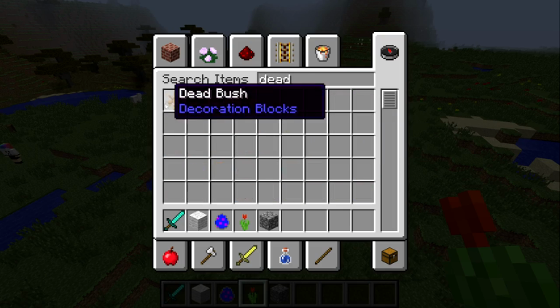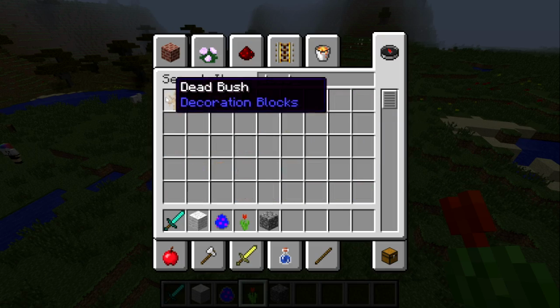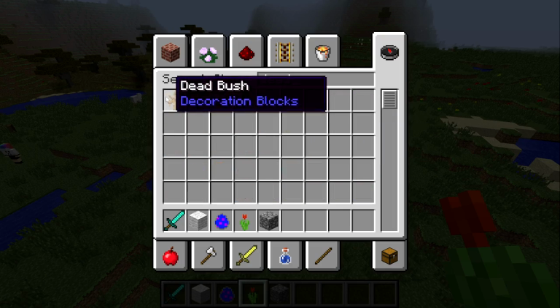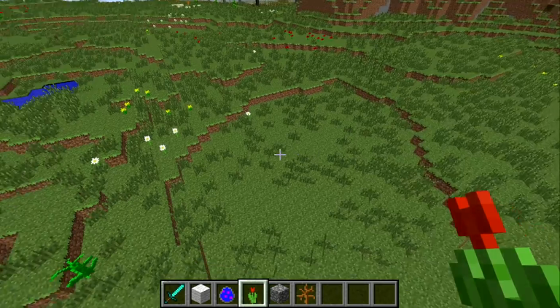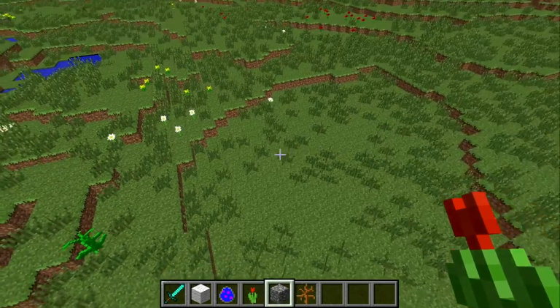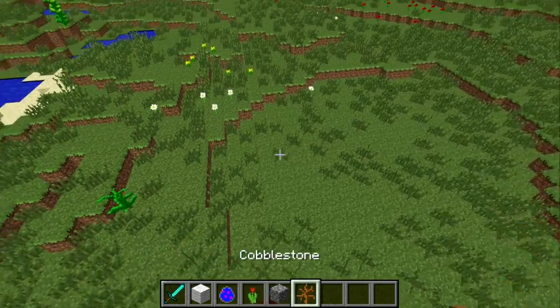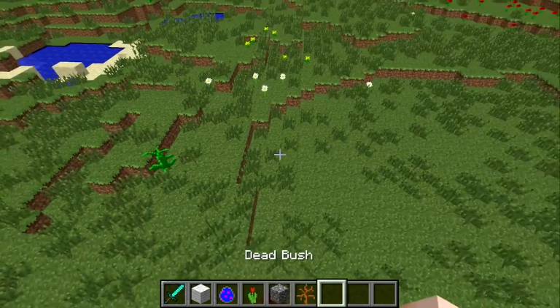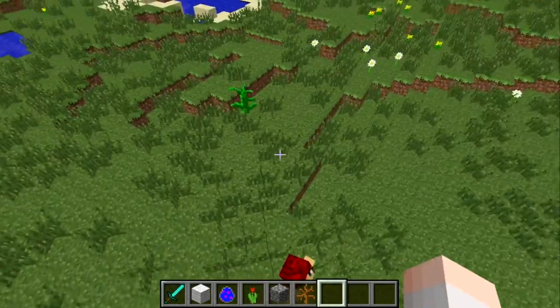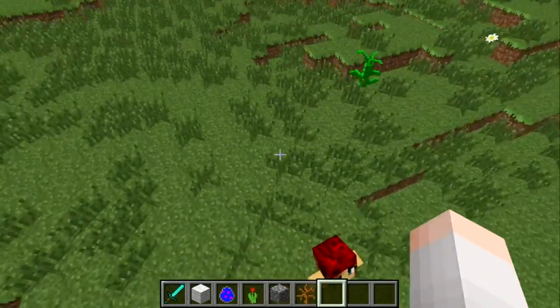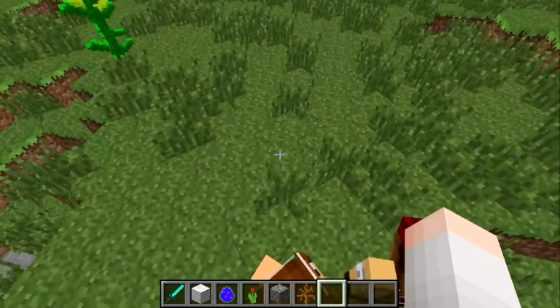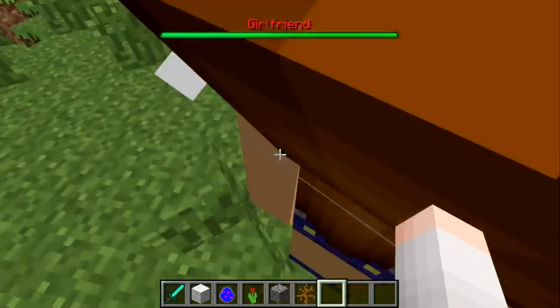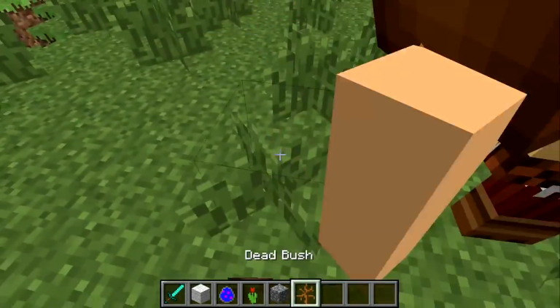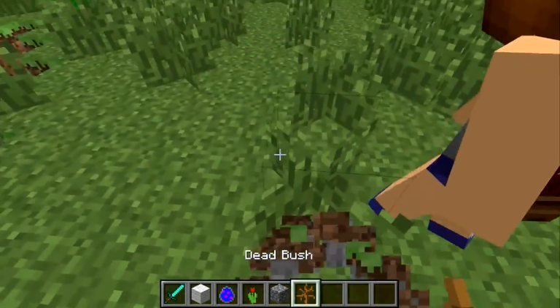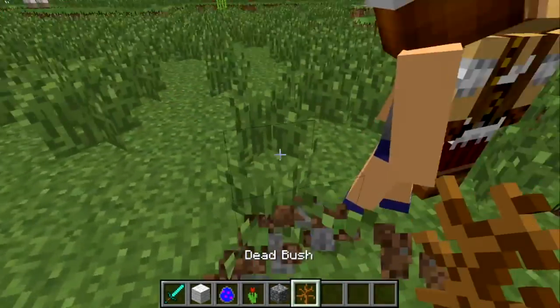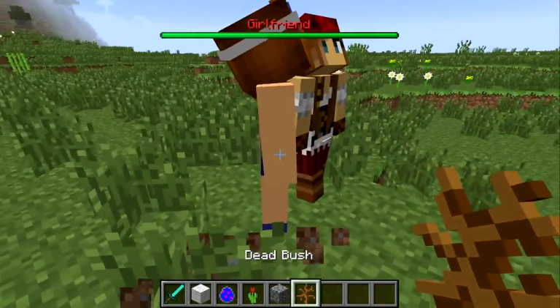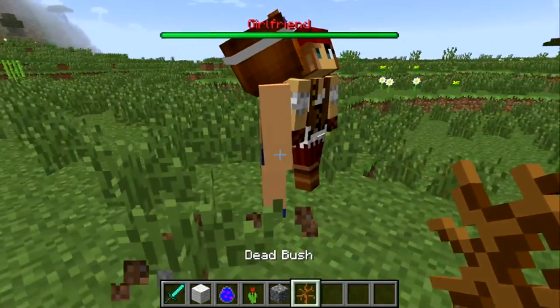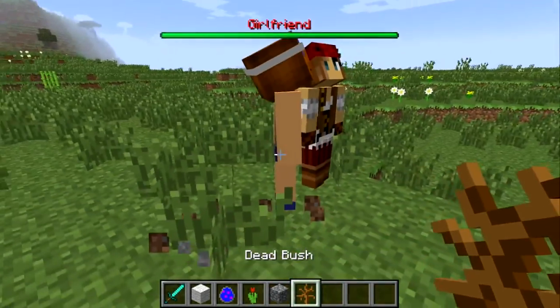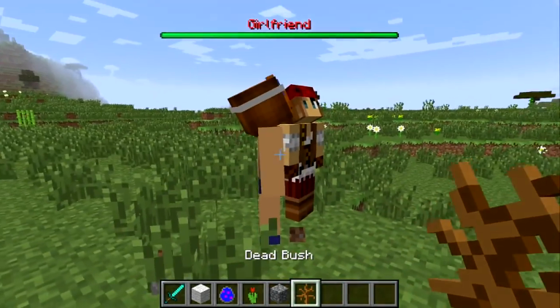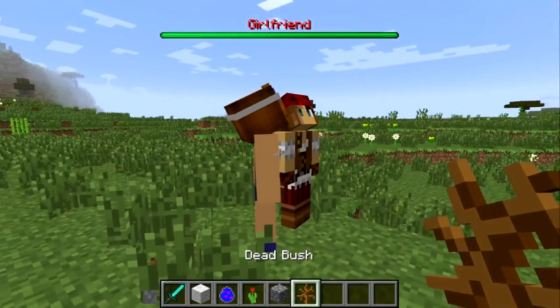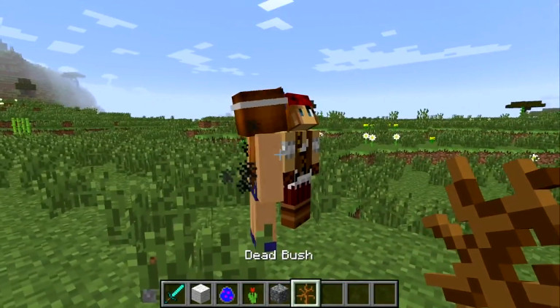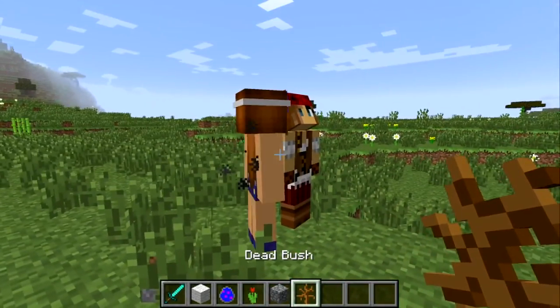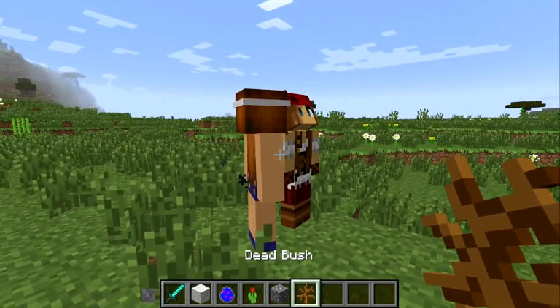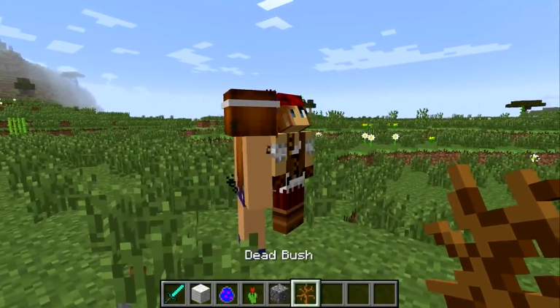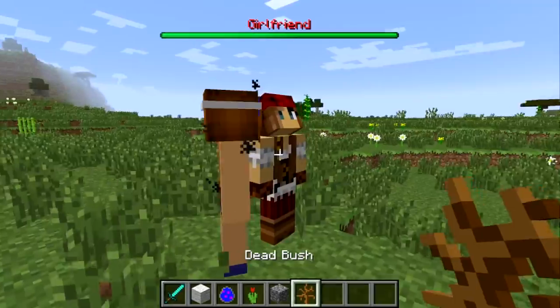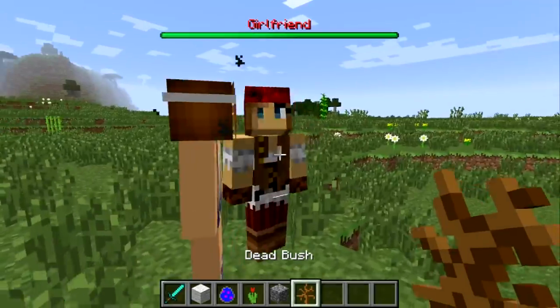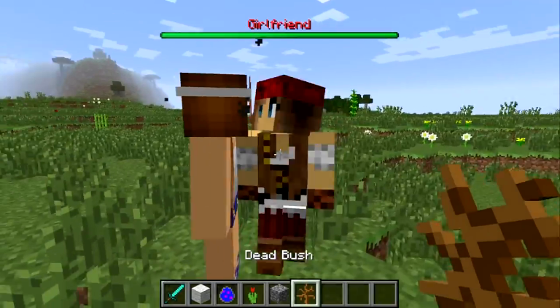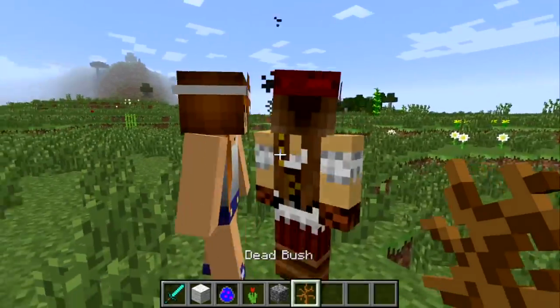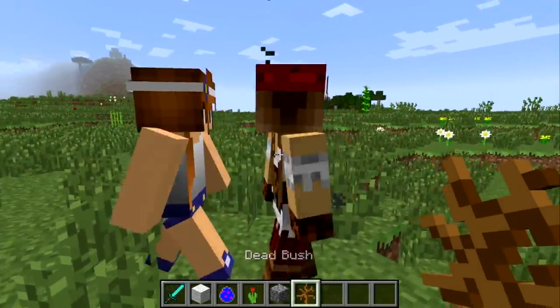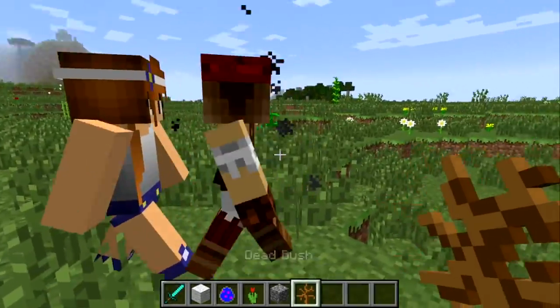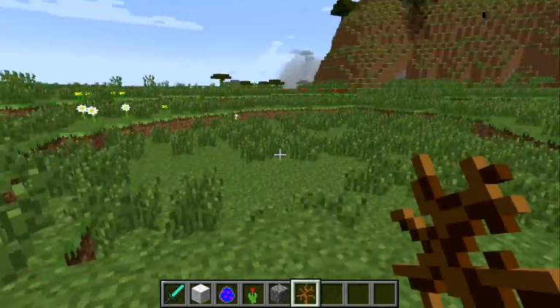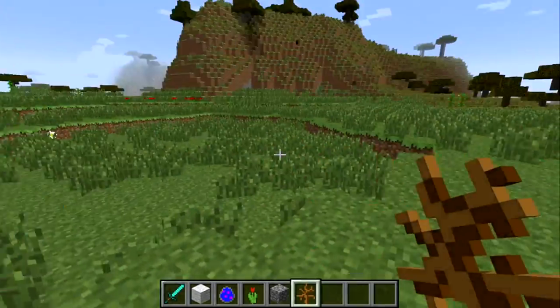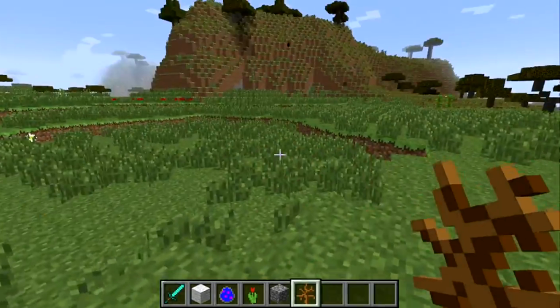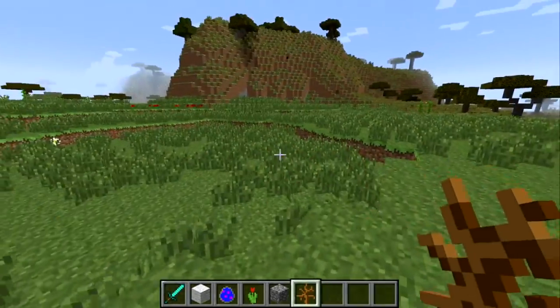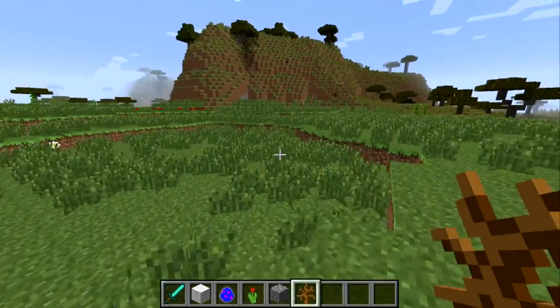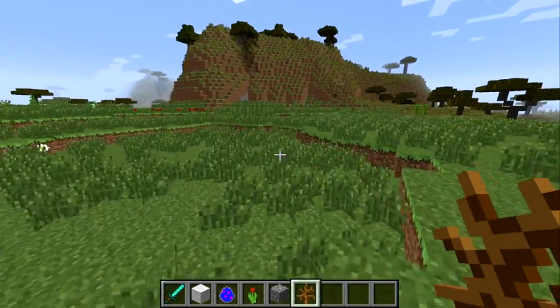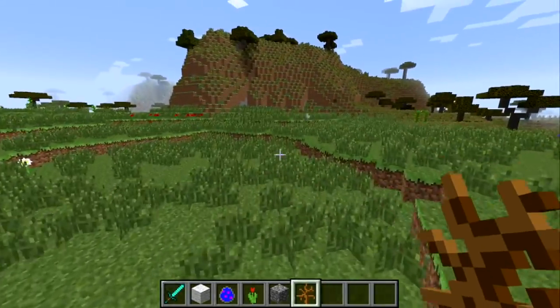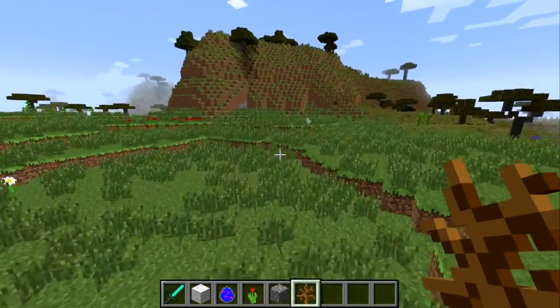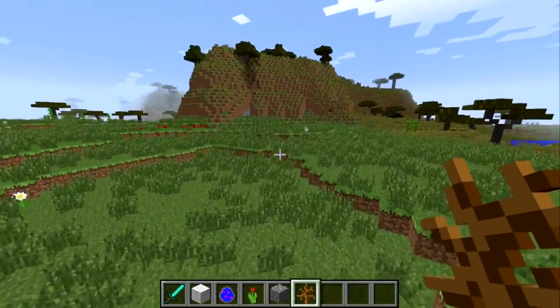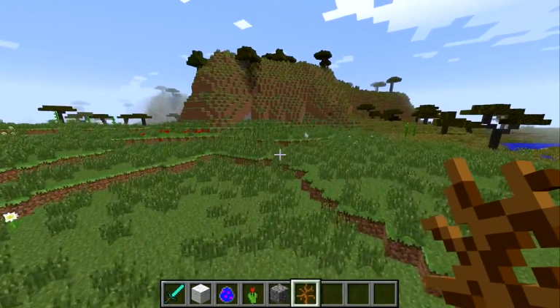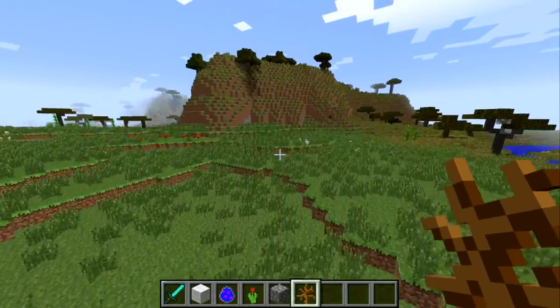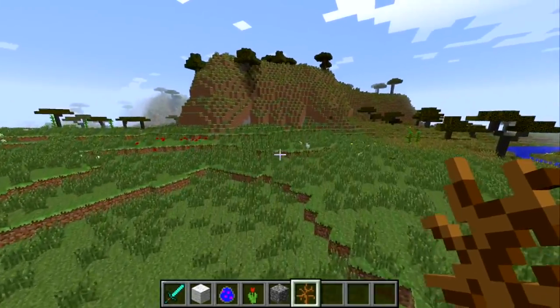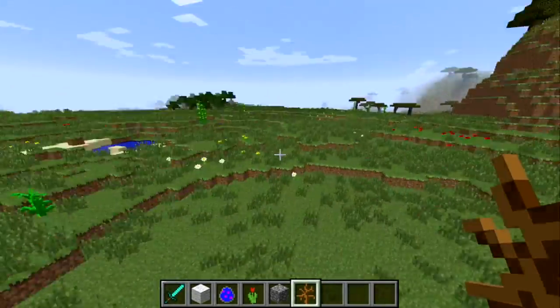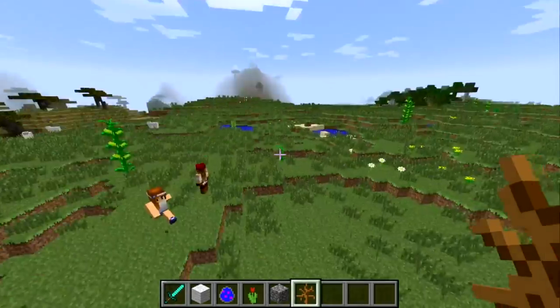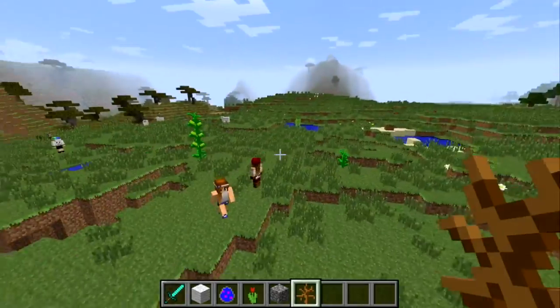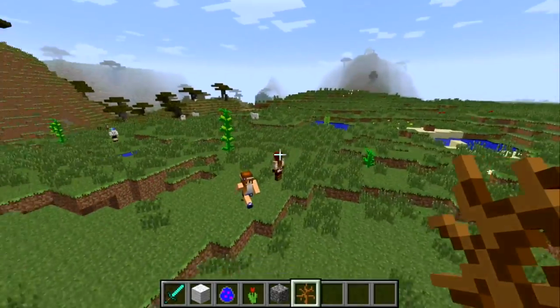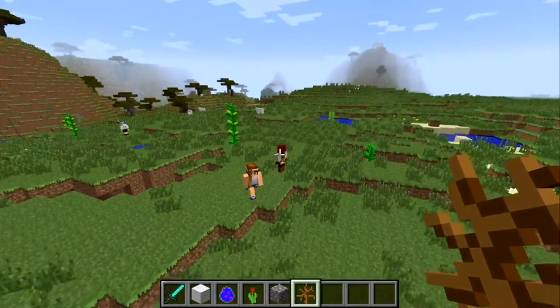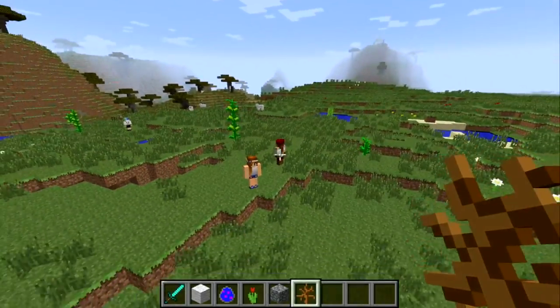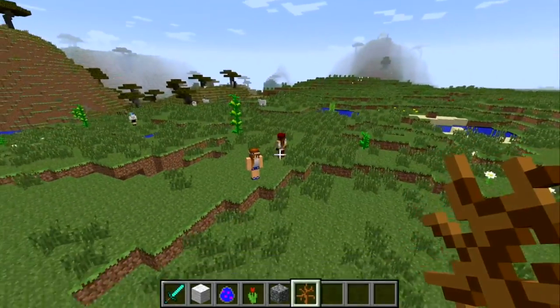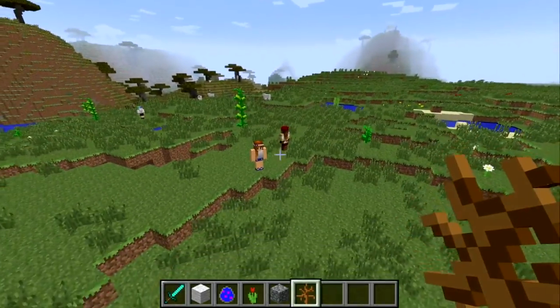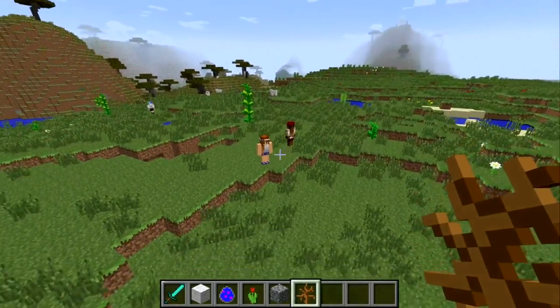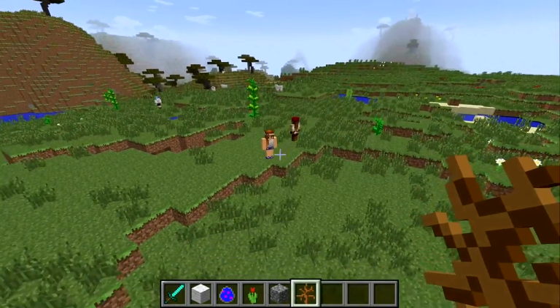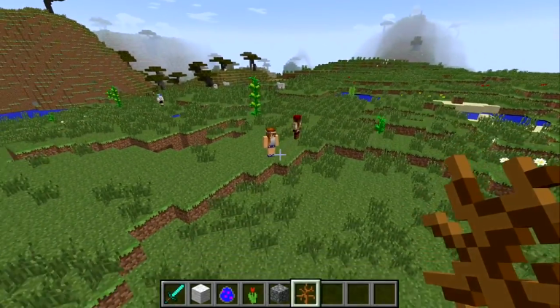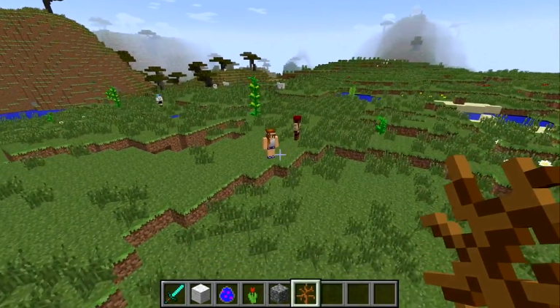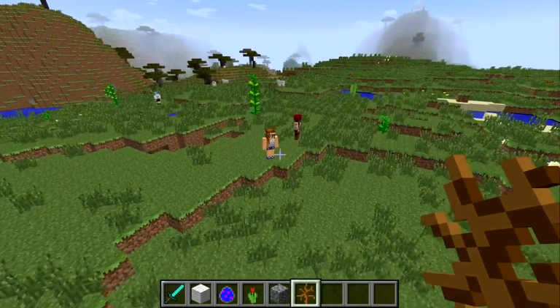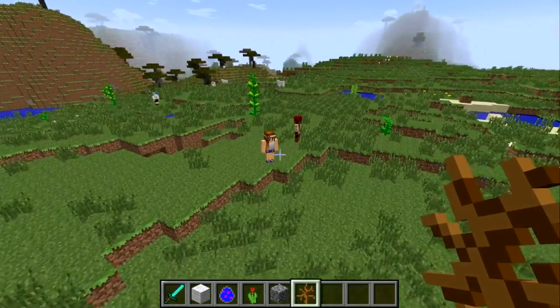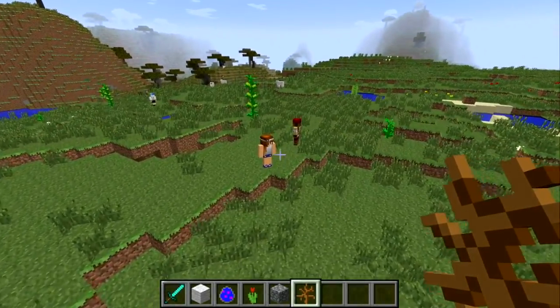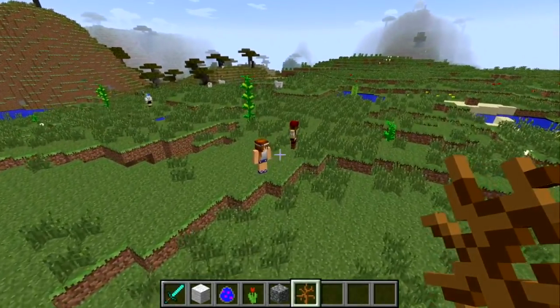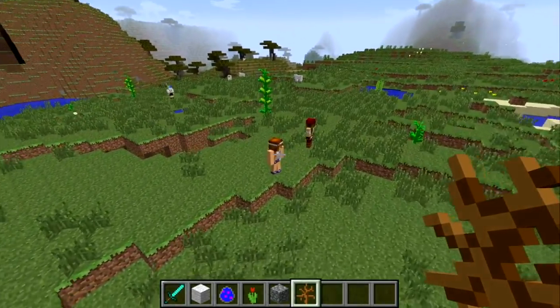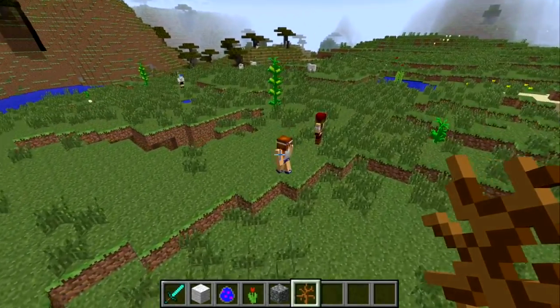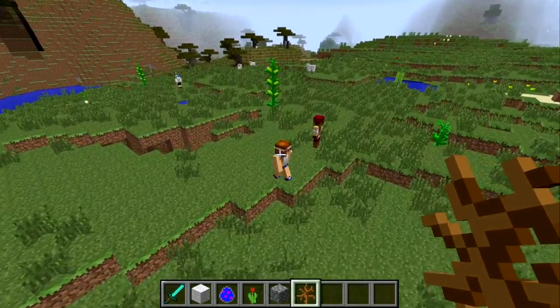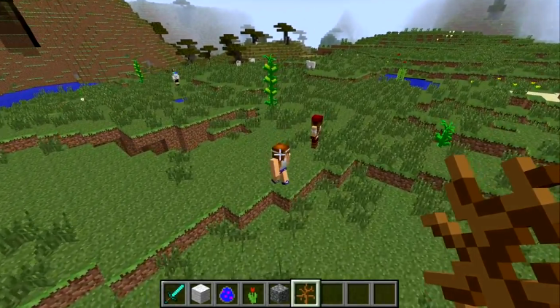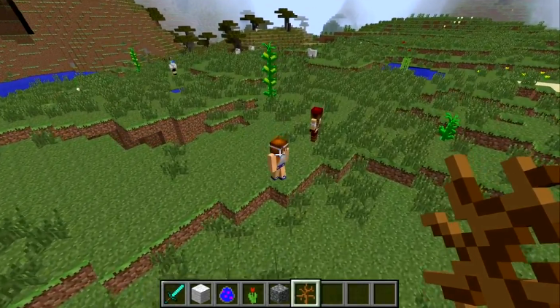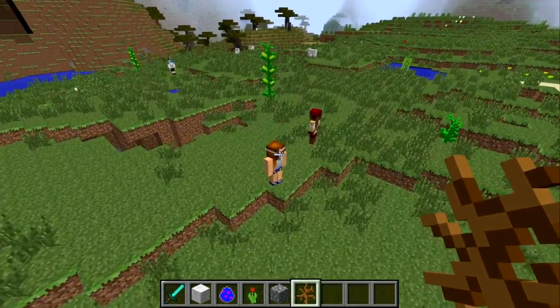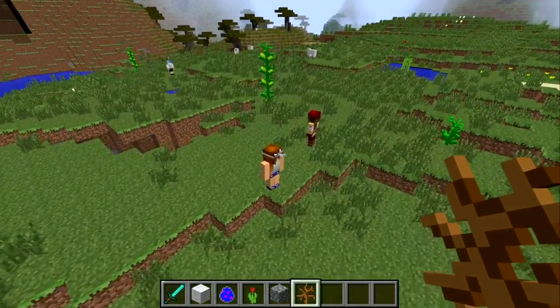That's how you break up with them — you give them dead bushes and you just break up with them and move on with your life. Wait, are they killing each other? What the hell, are they killing each other?